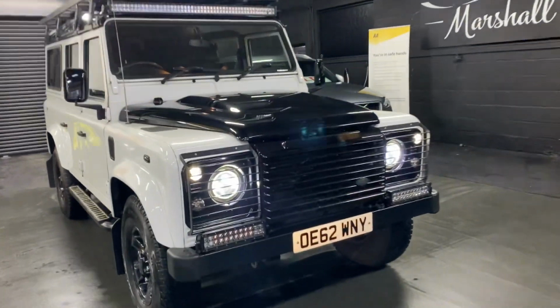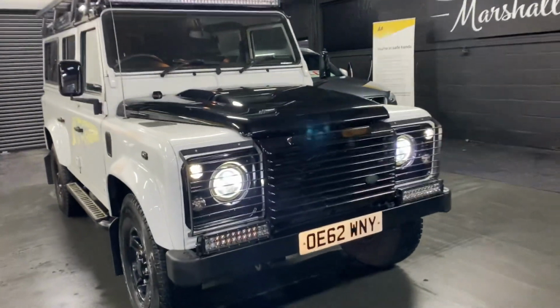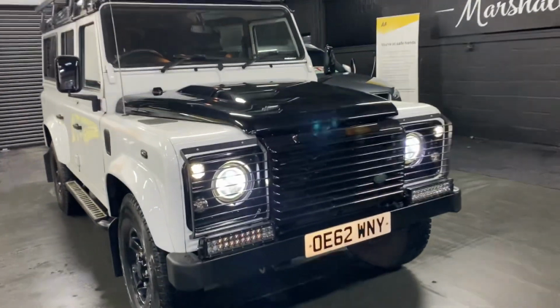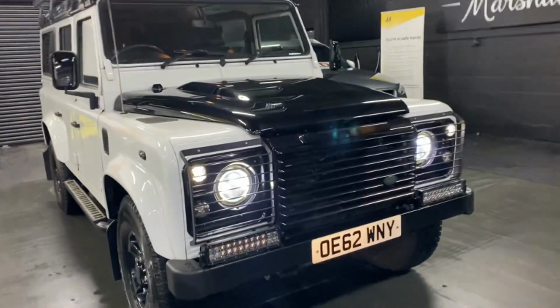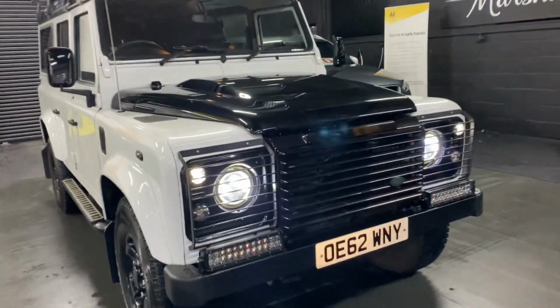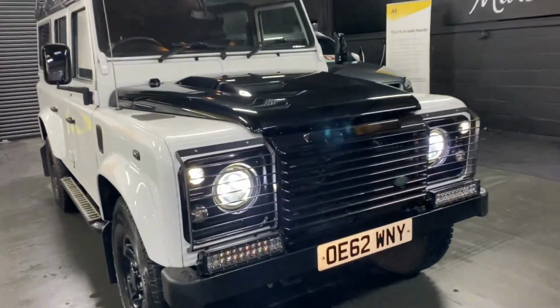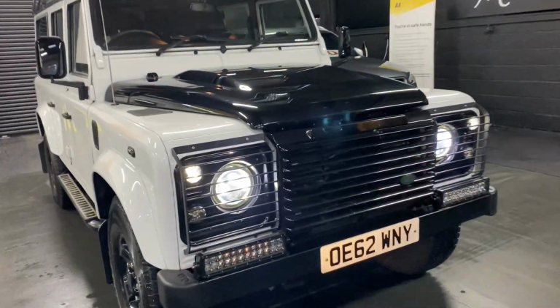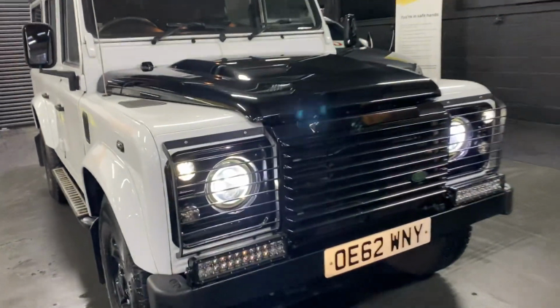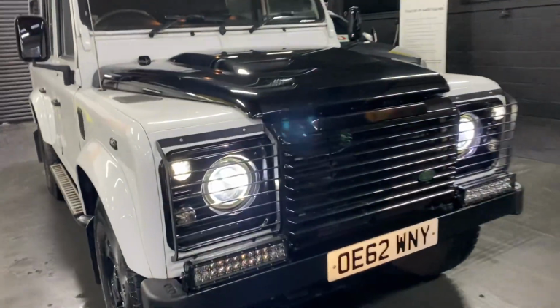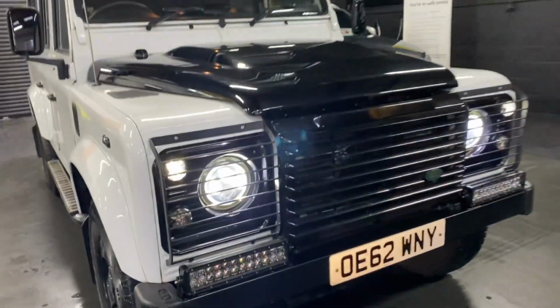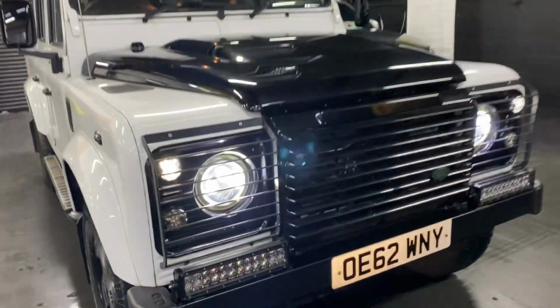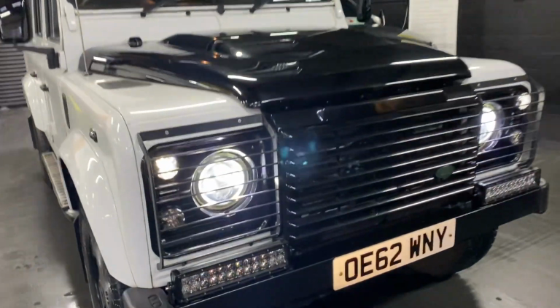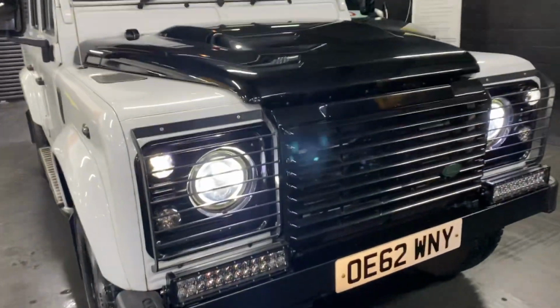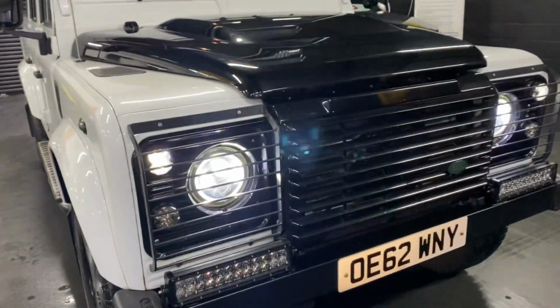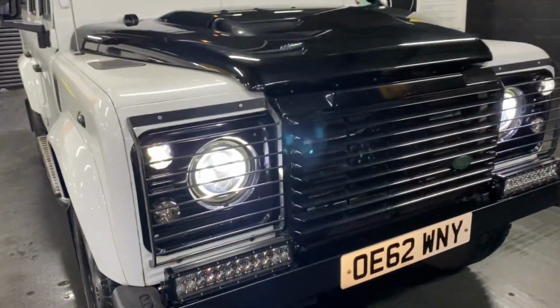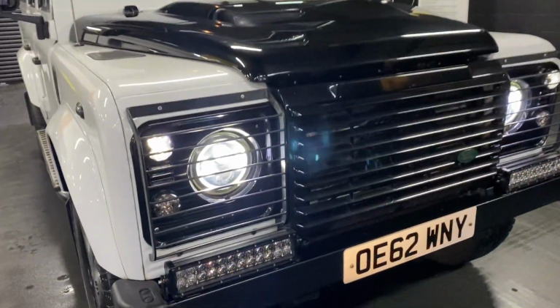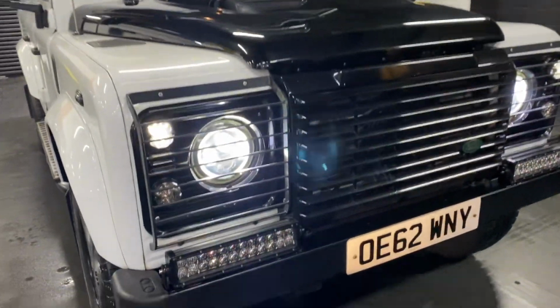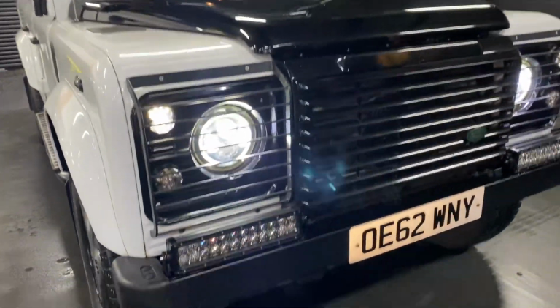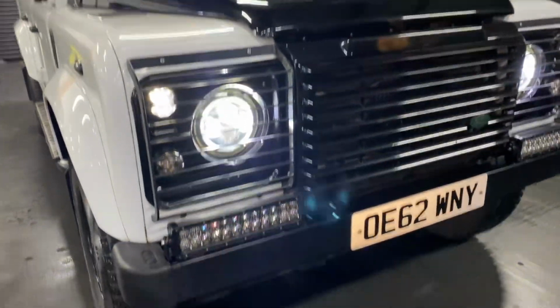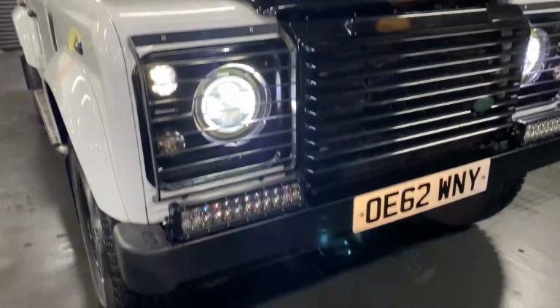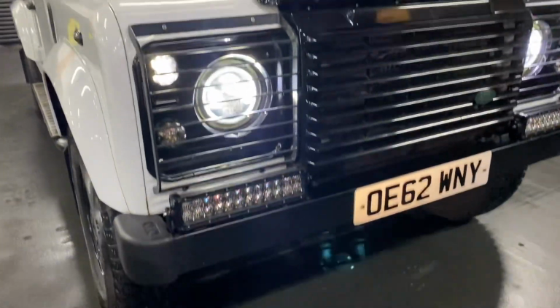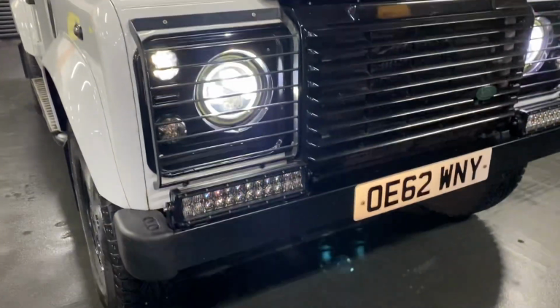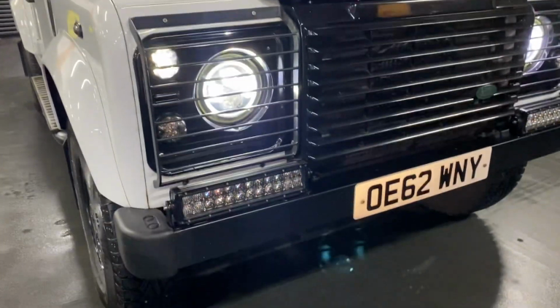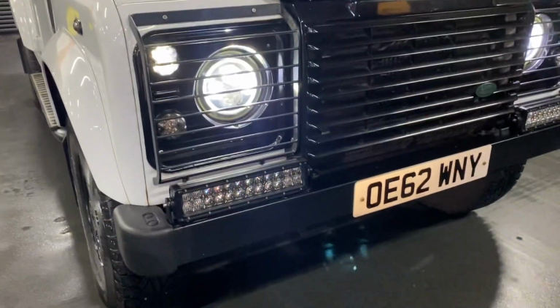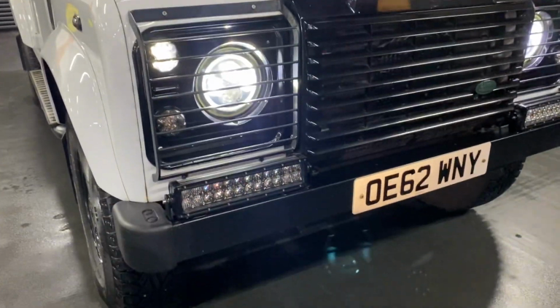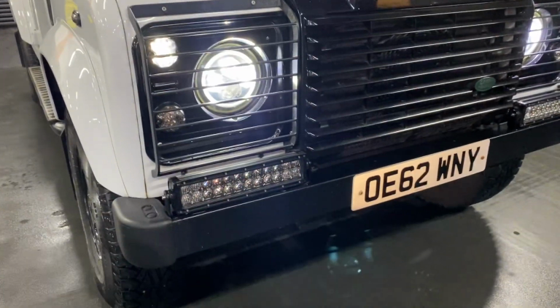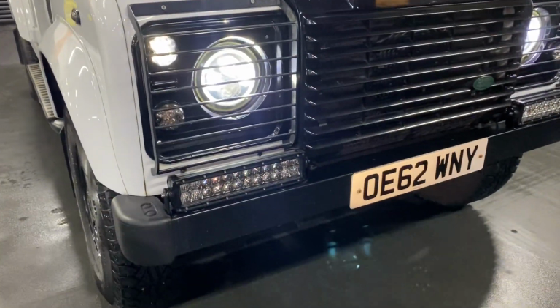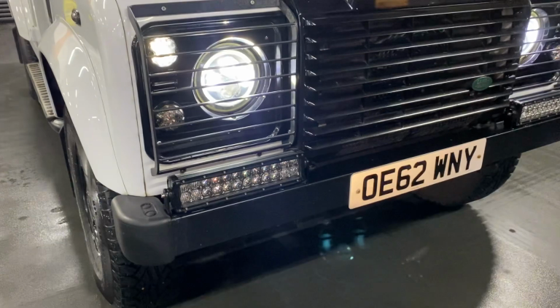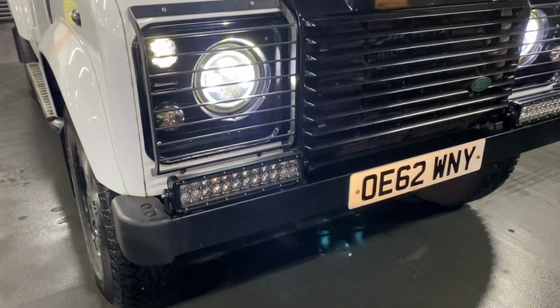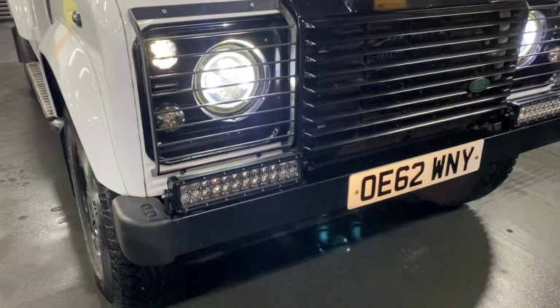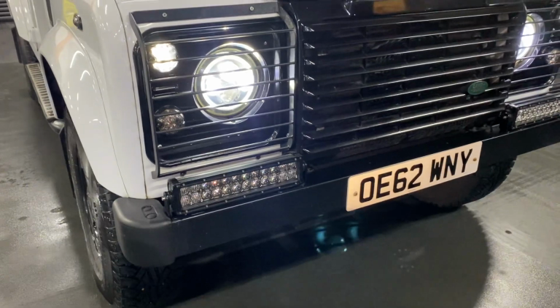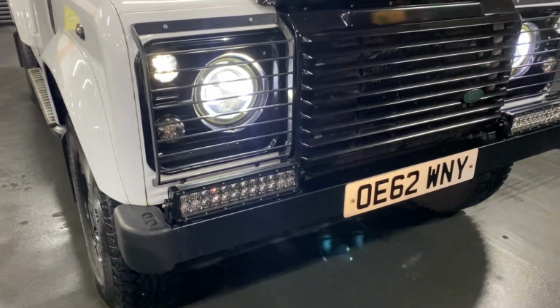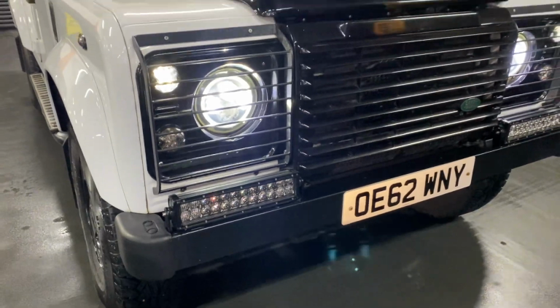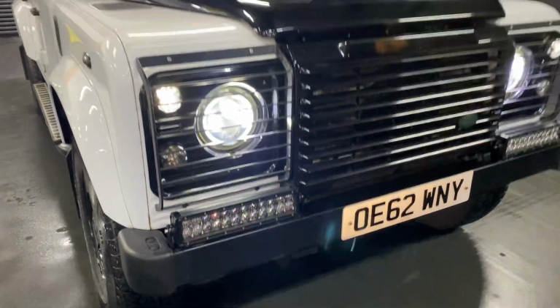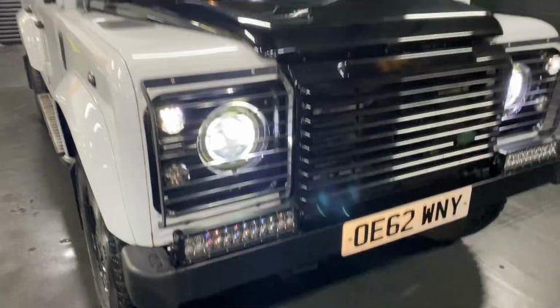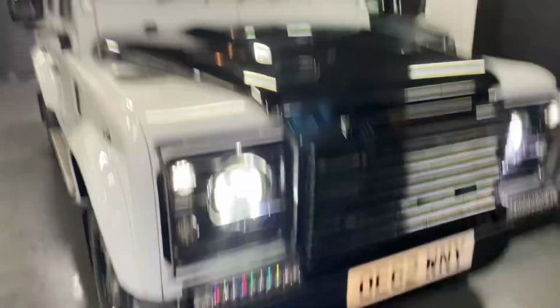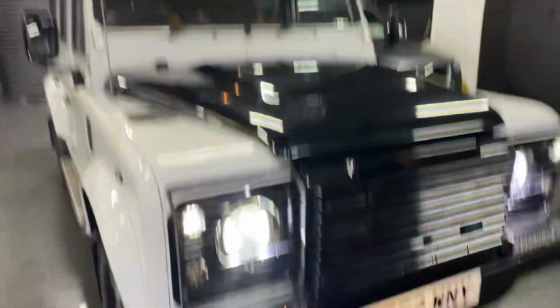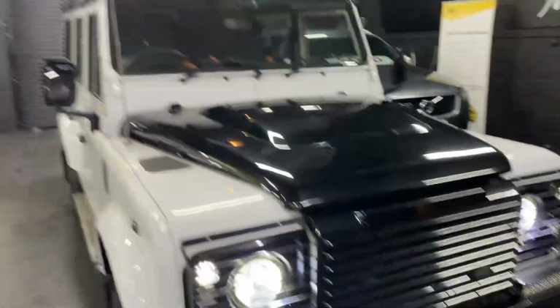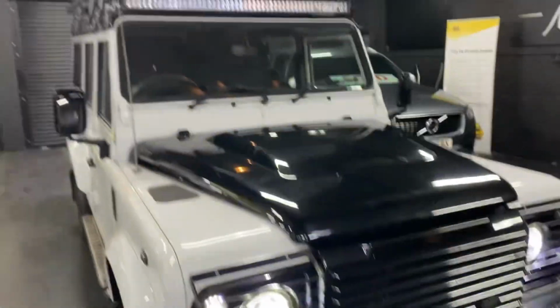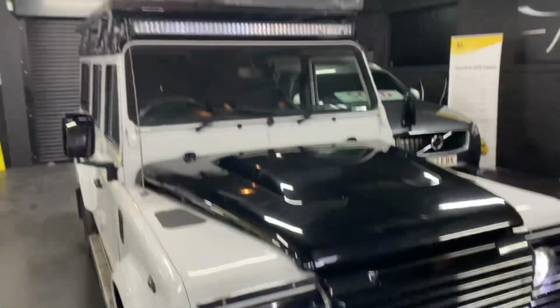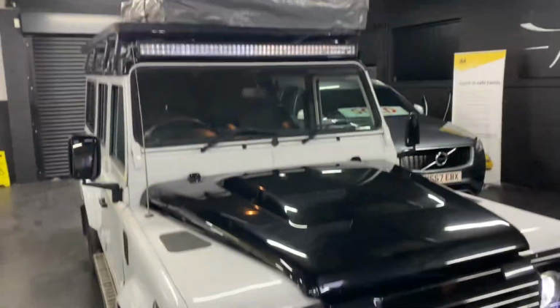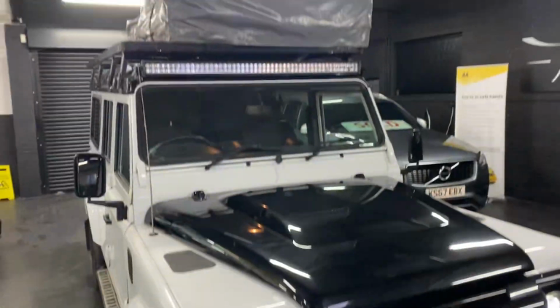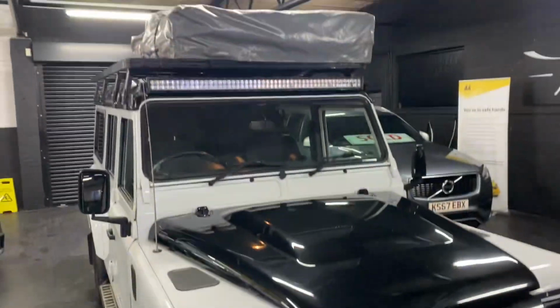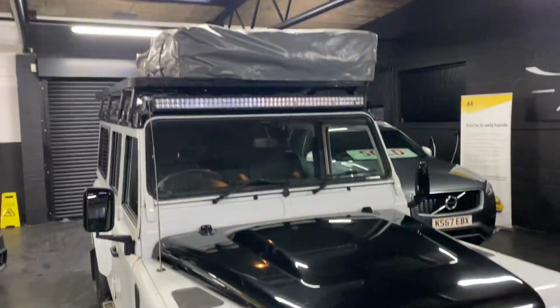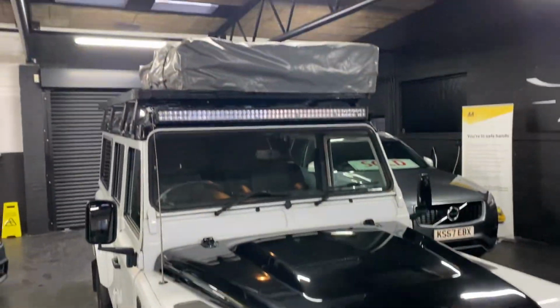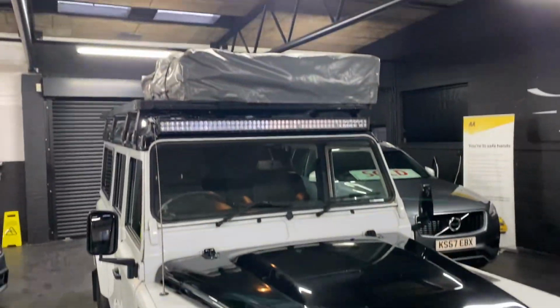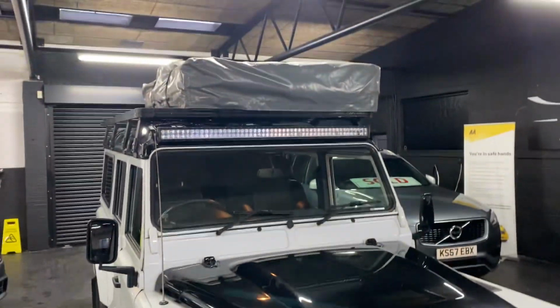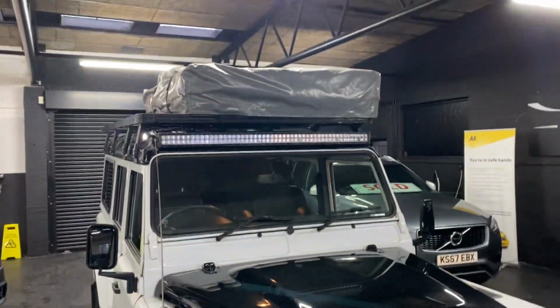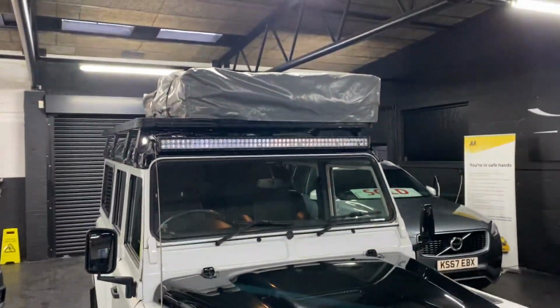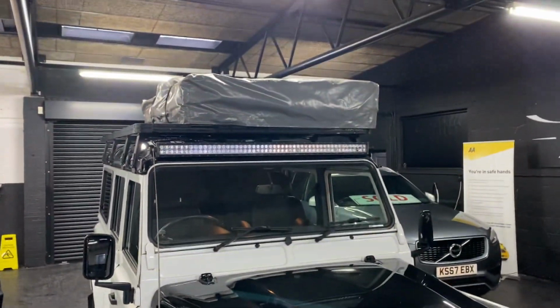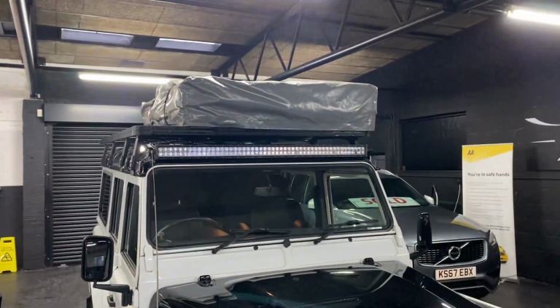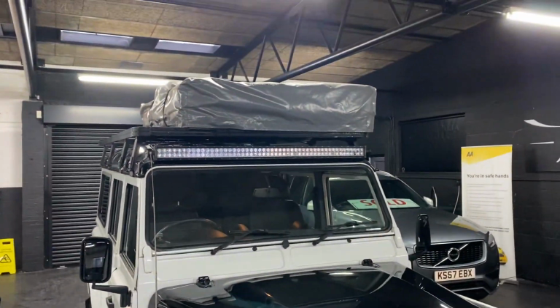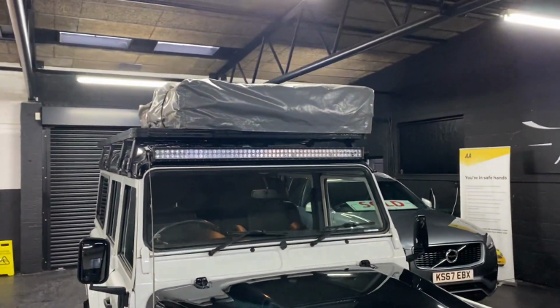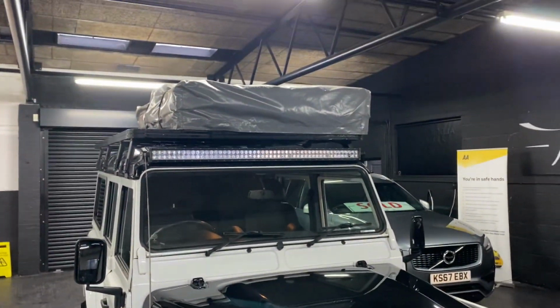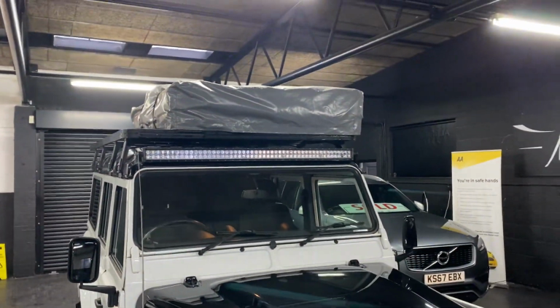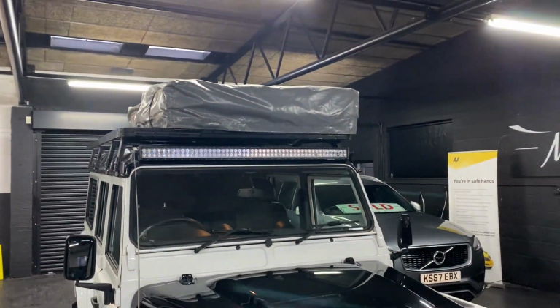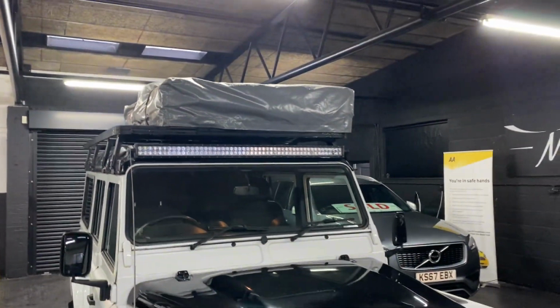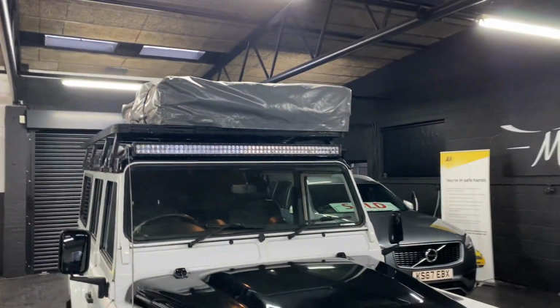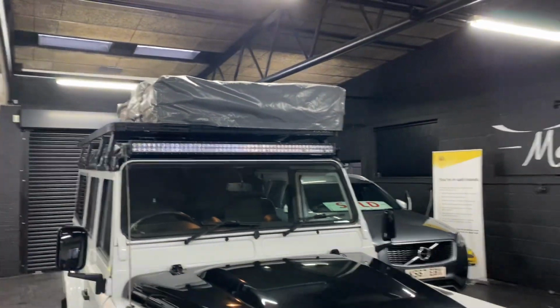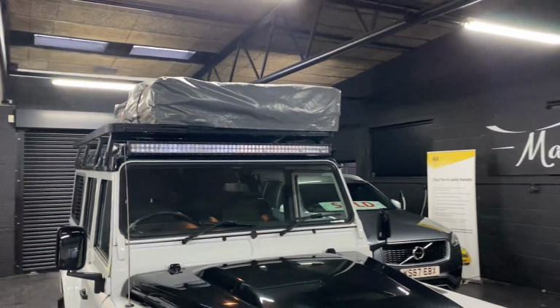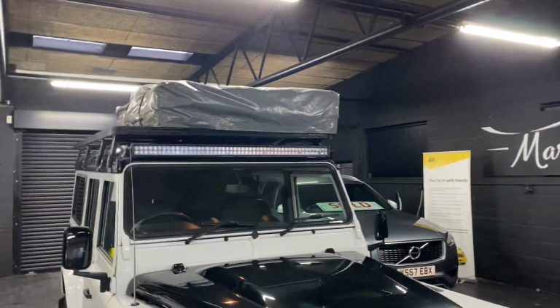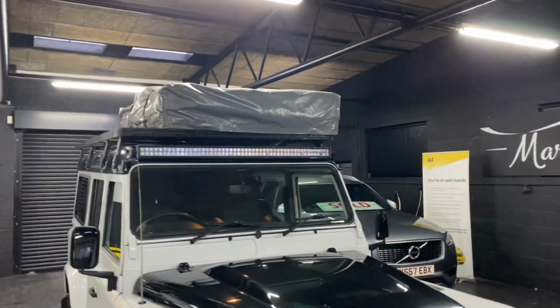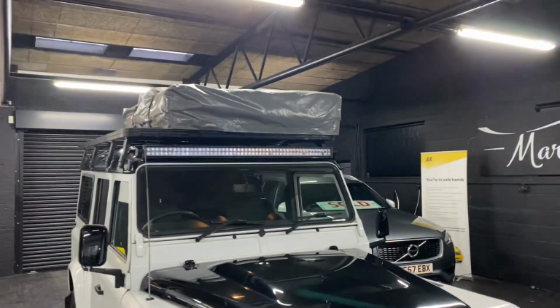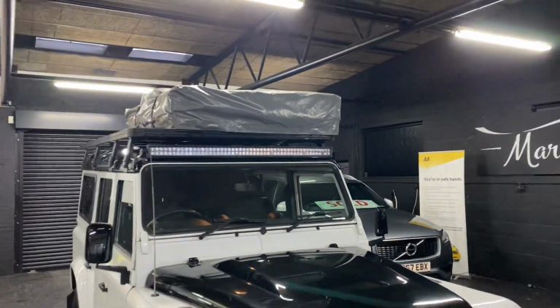LED headlights, LED fog lights, and an LED light bar across the top there also.